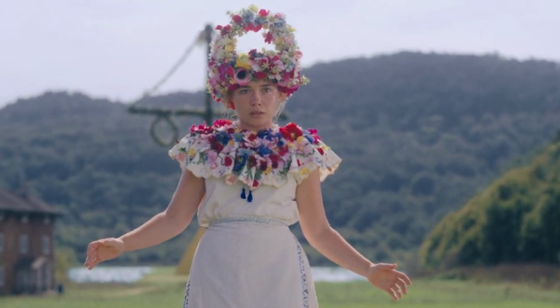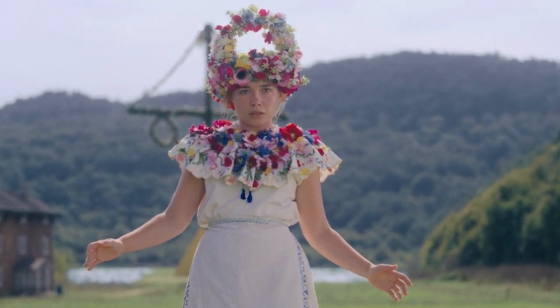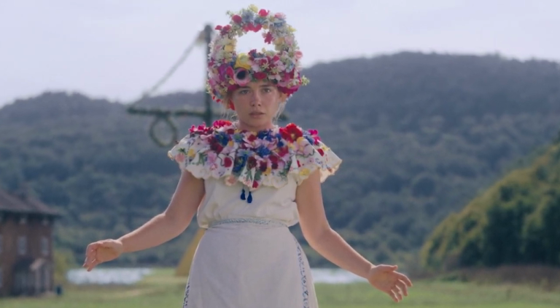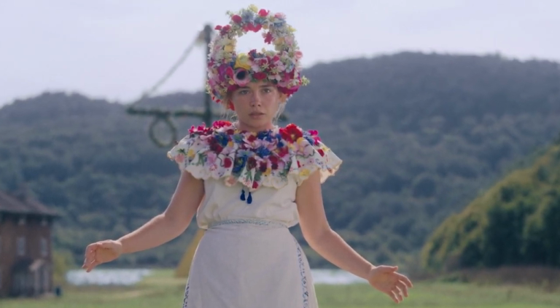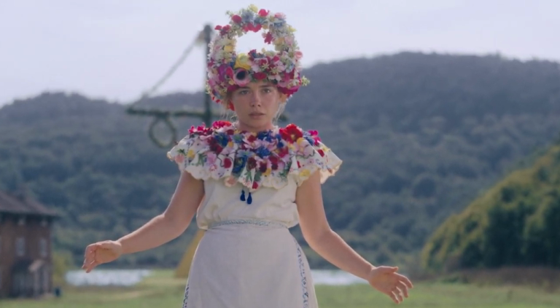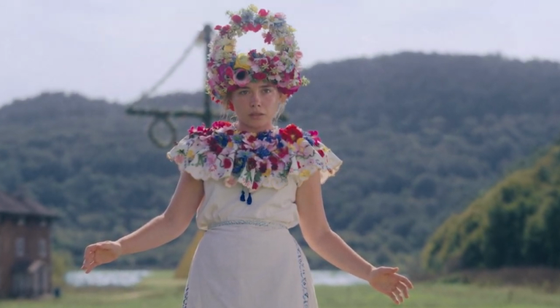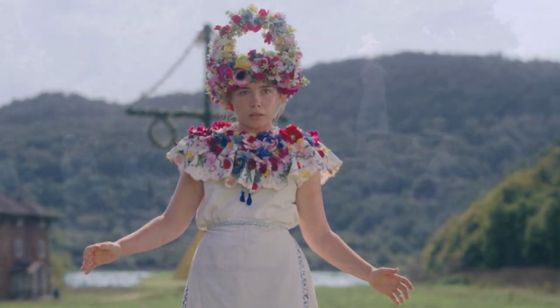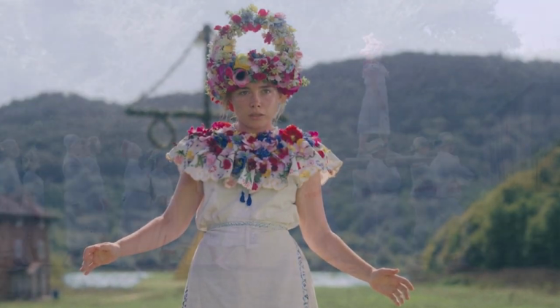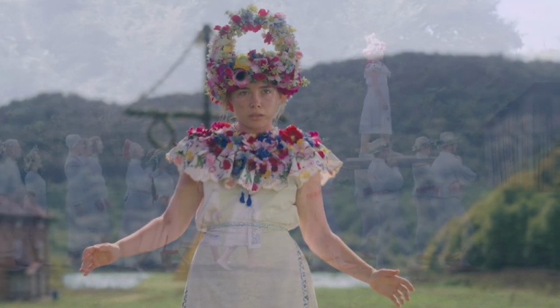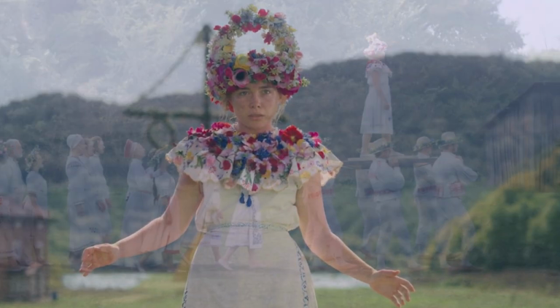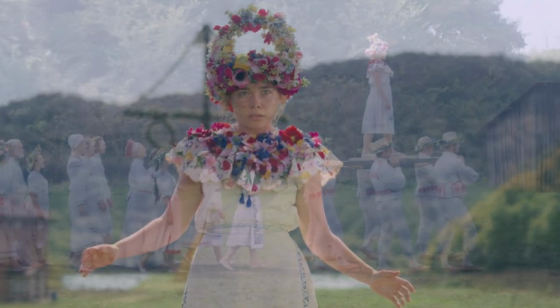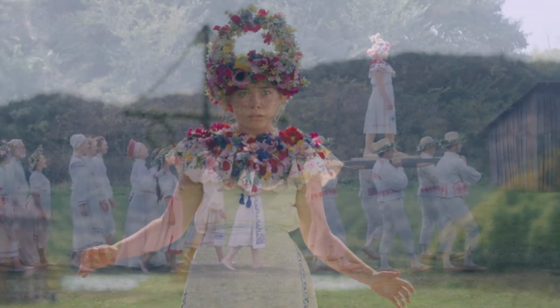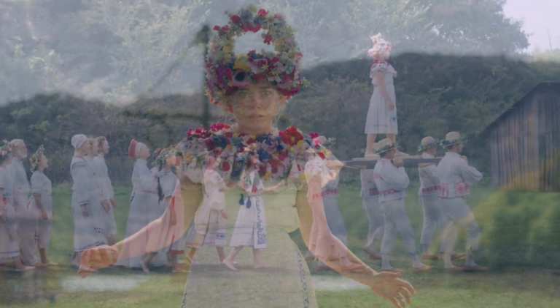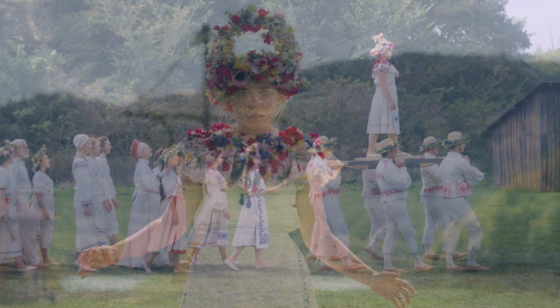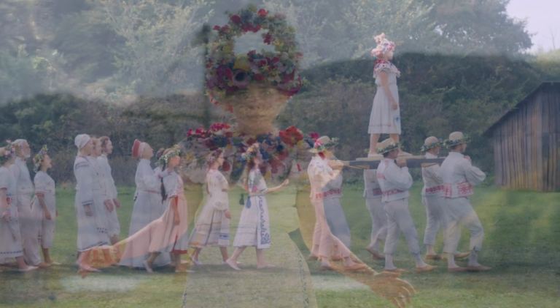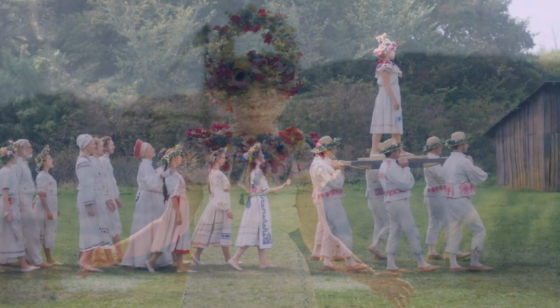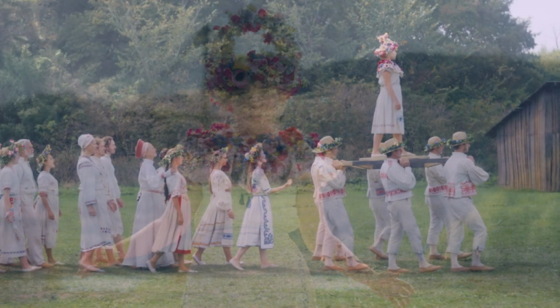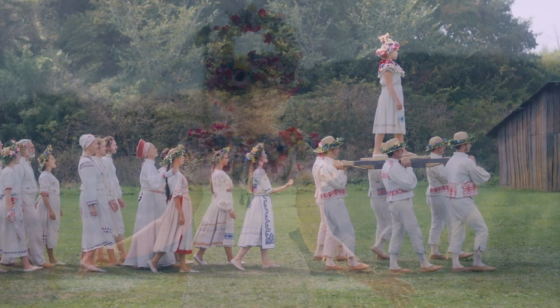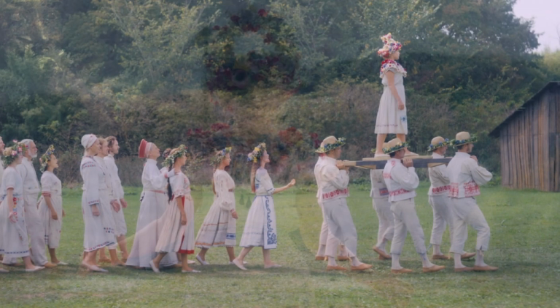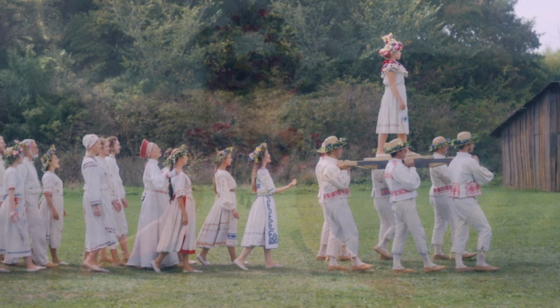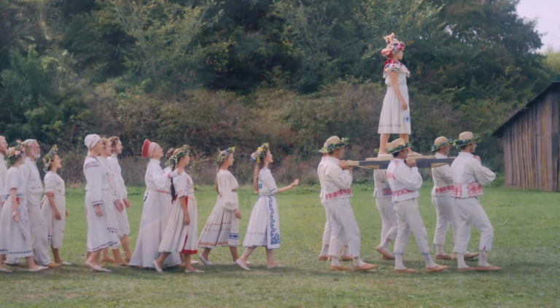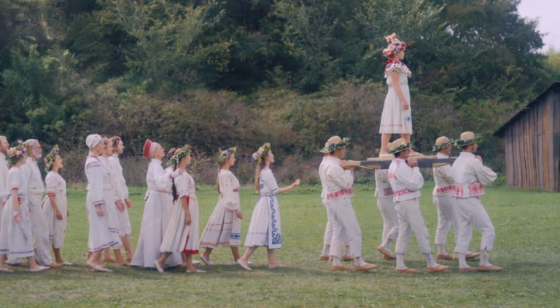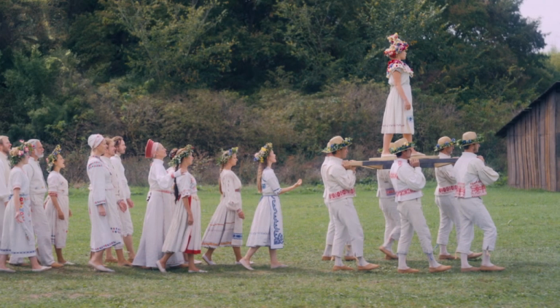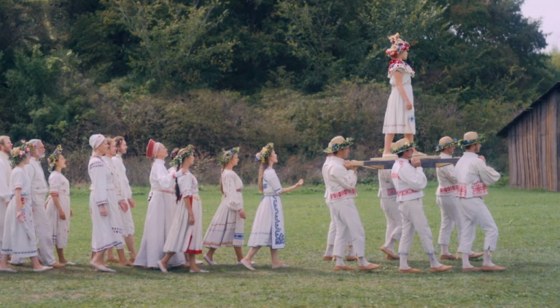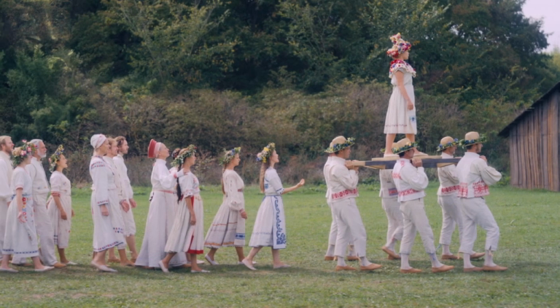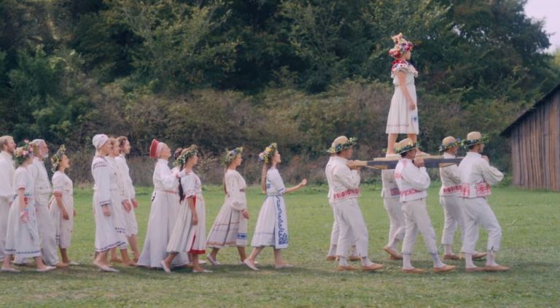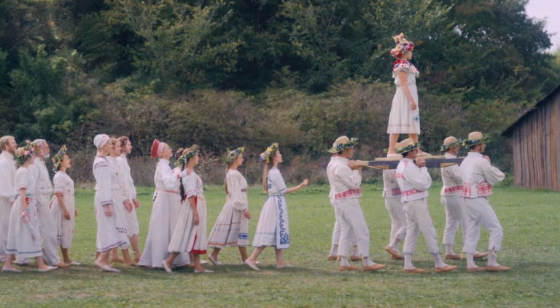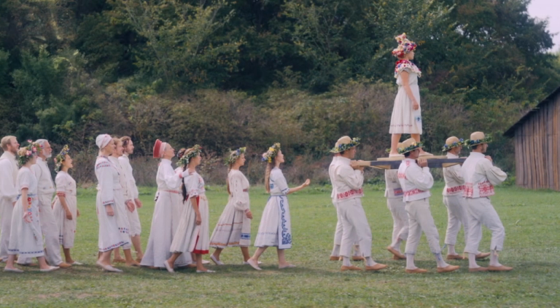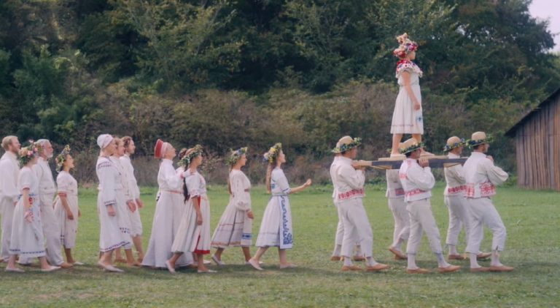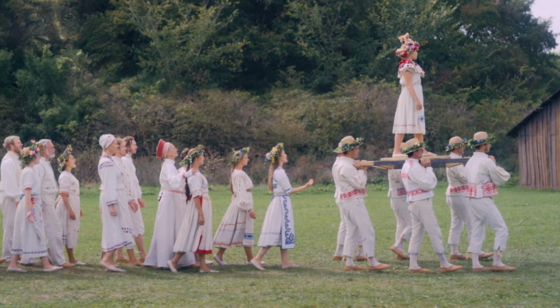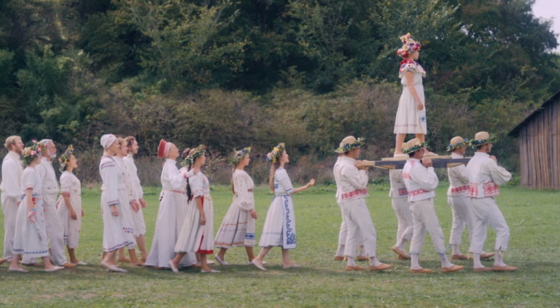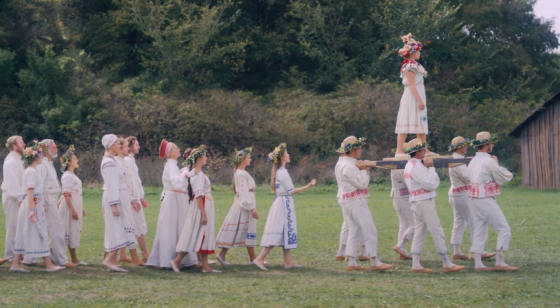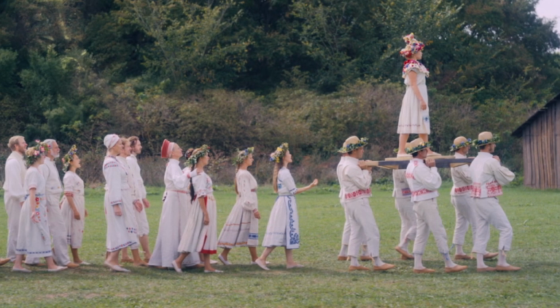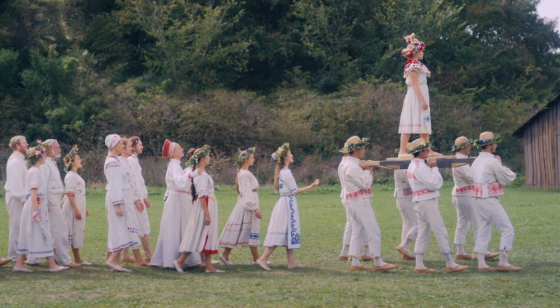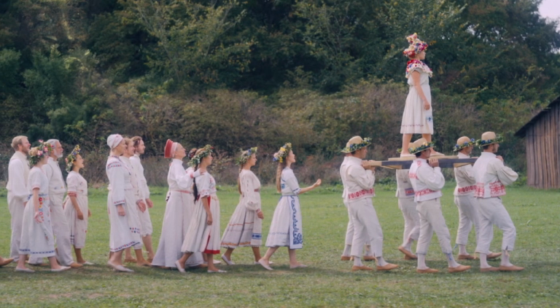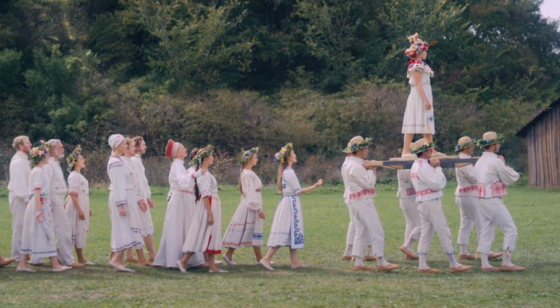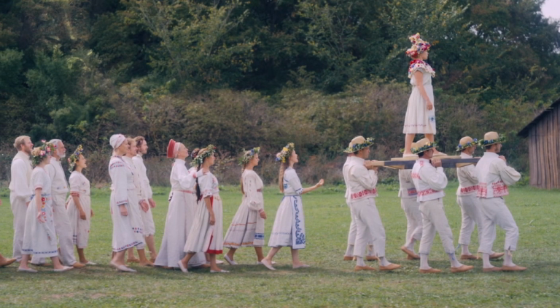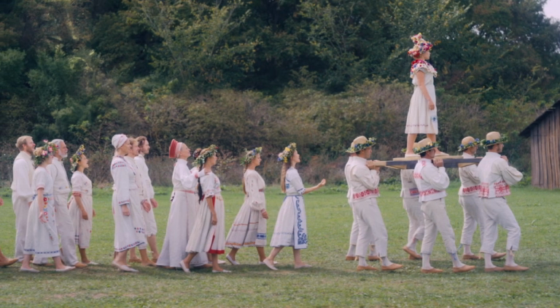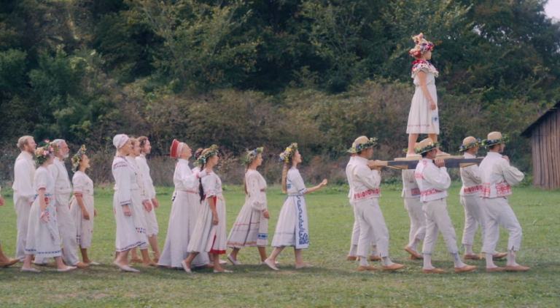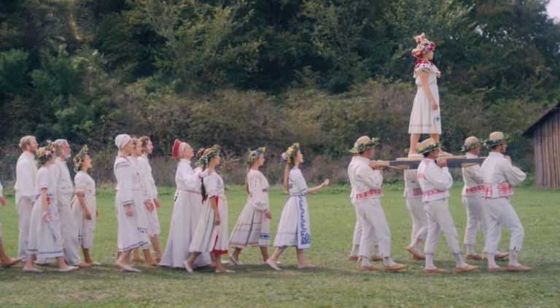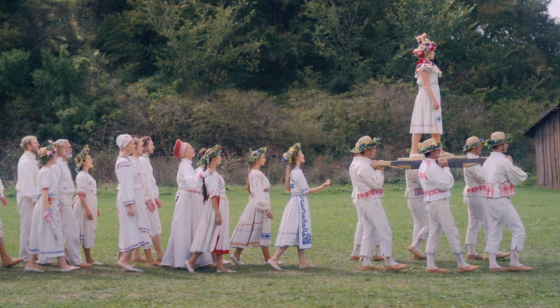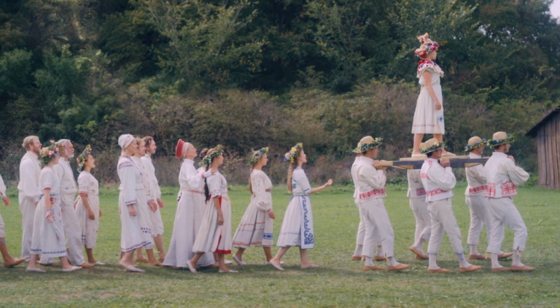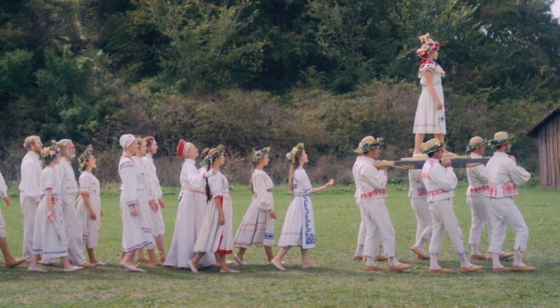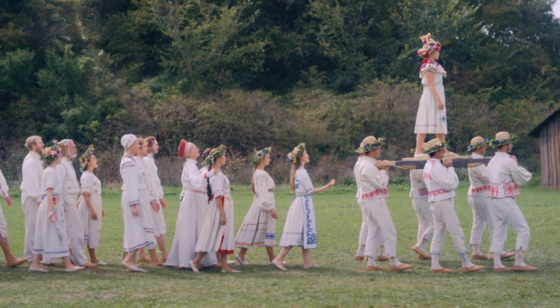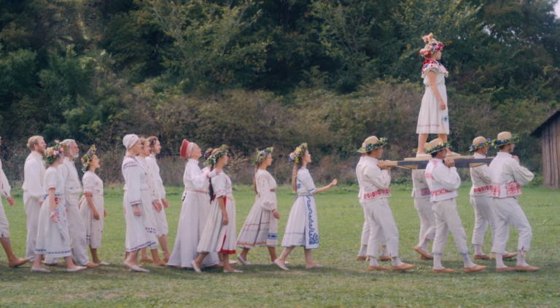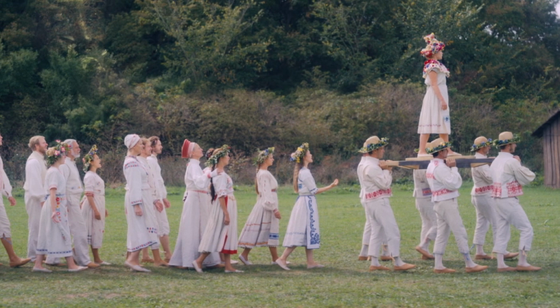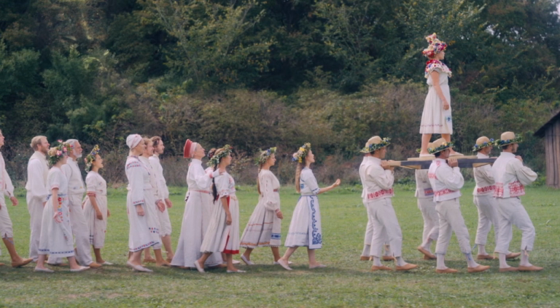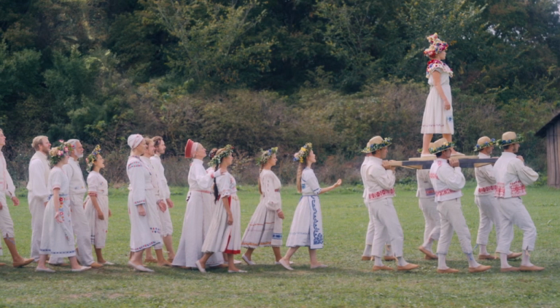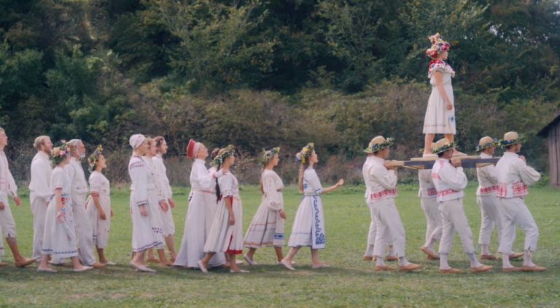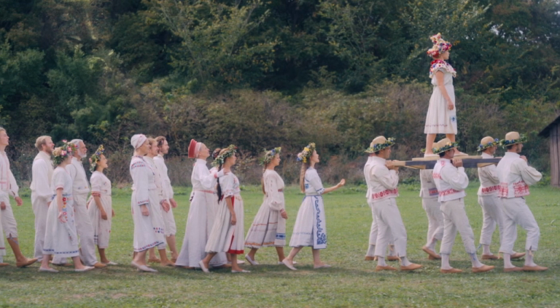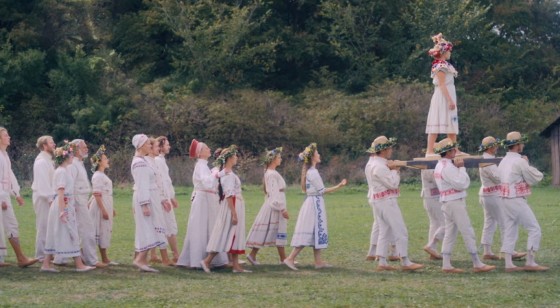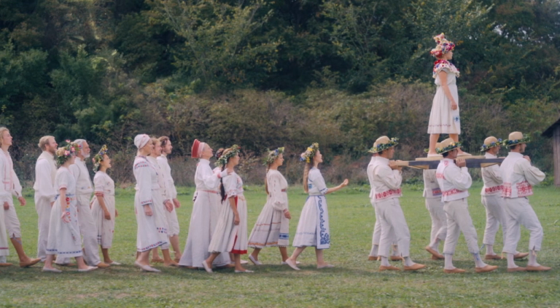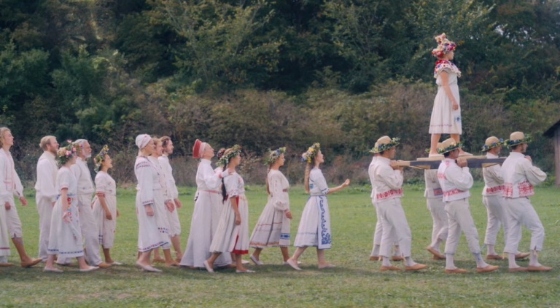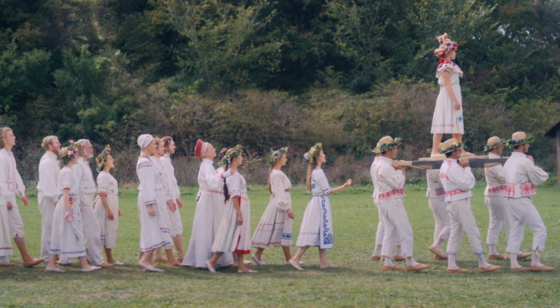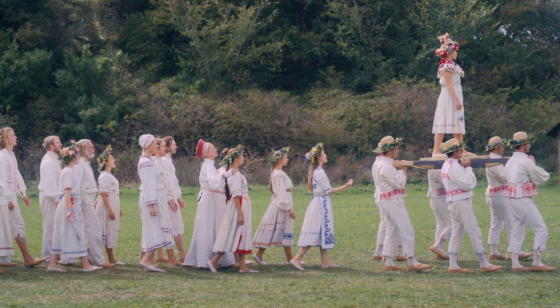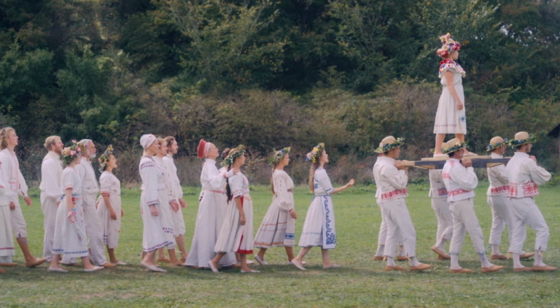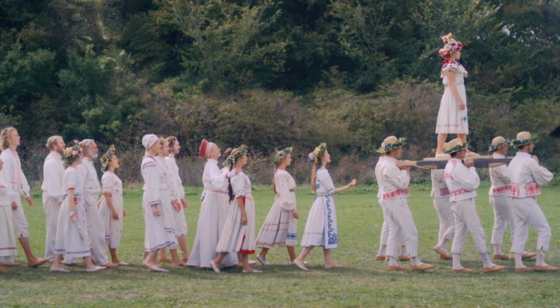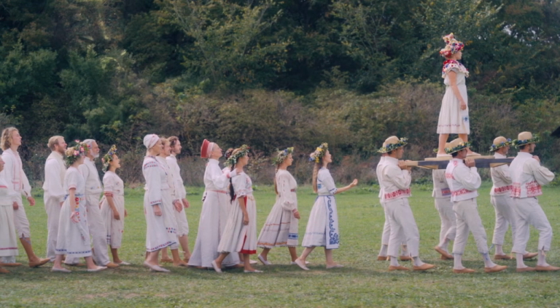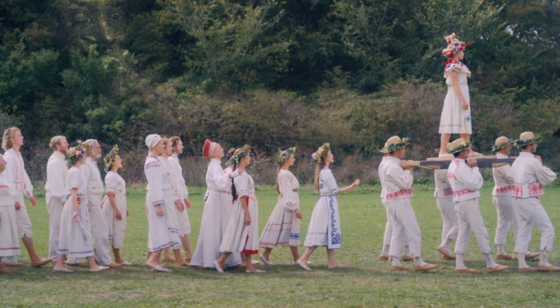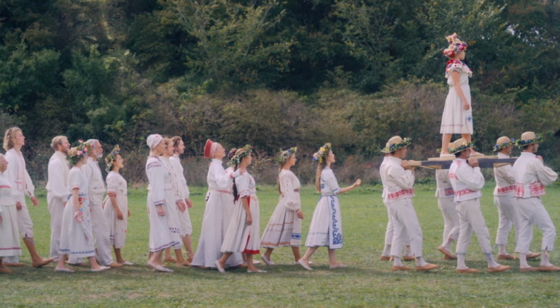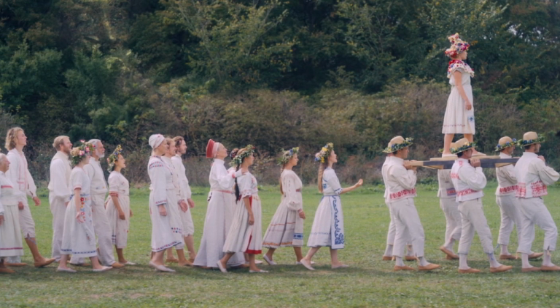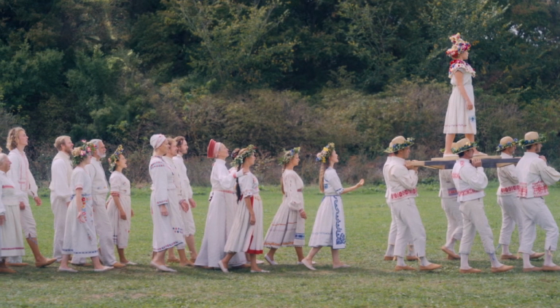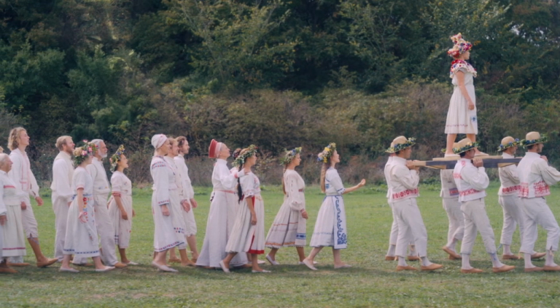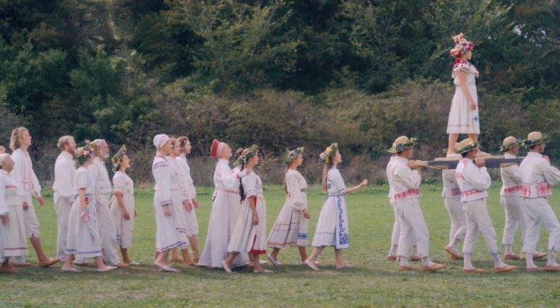This is a four-part series, so we also have videos on how to make the crown, apron, and dress.